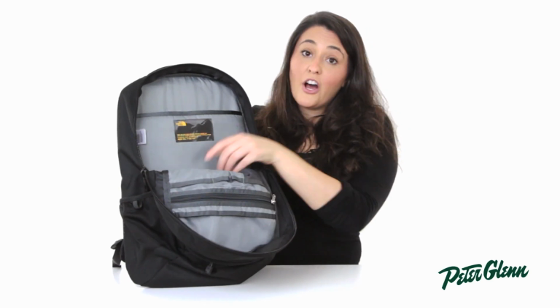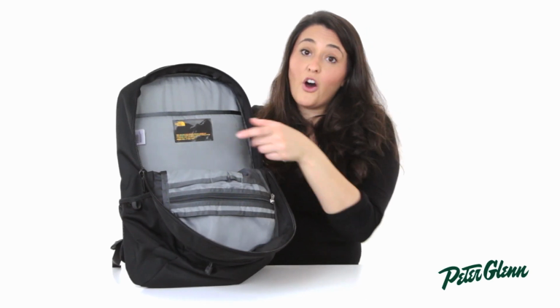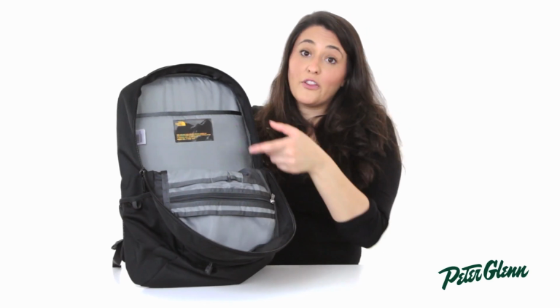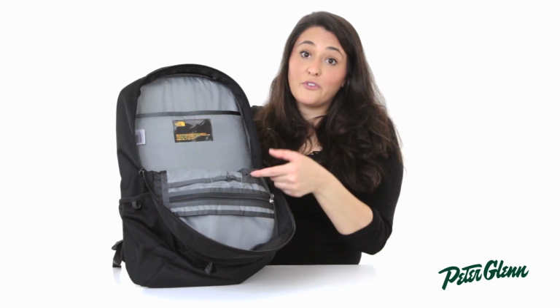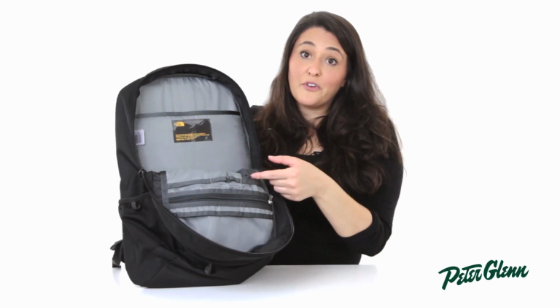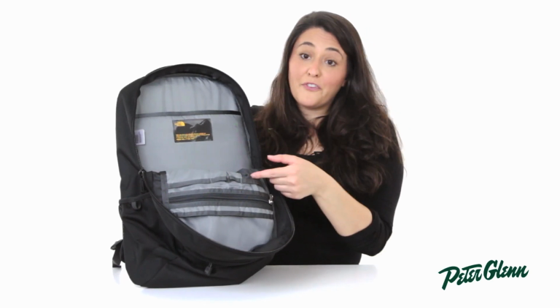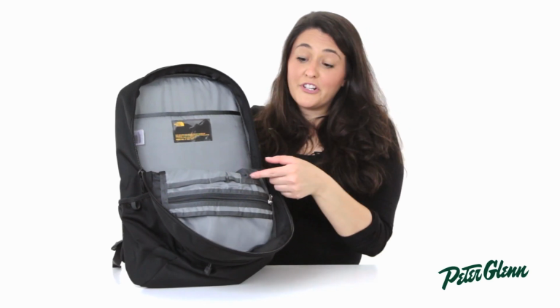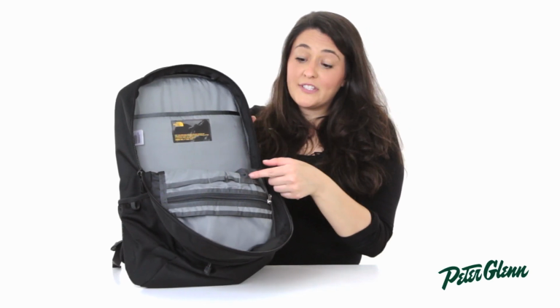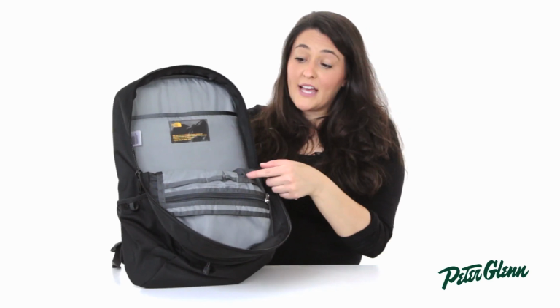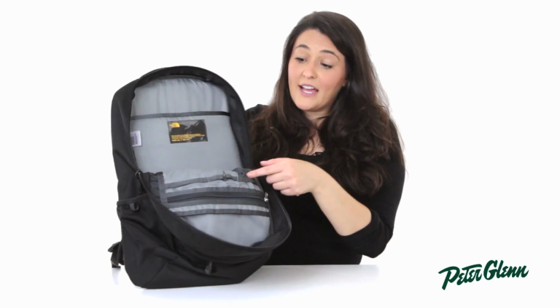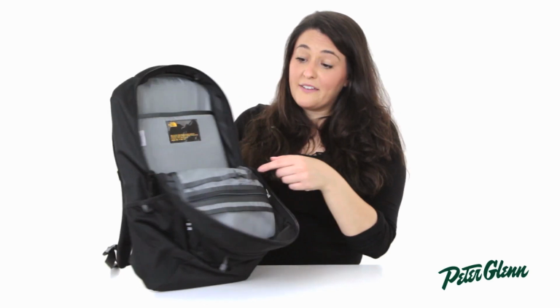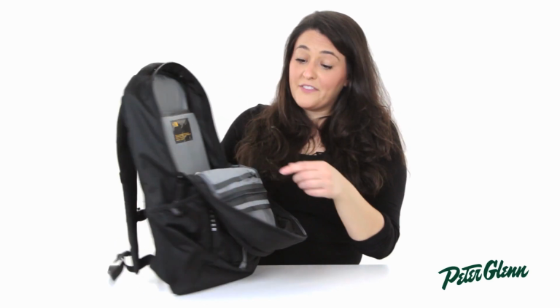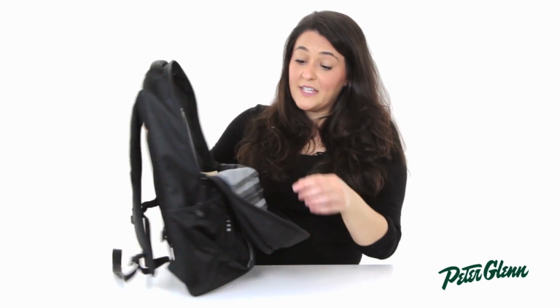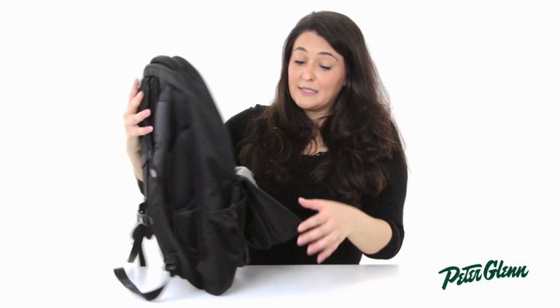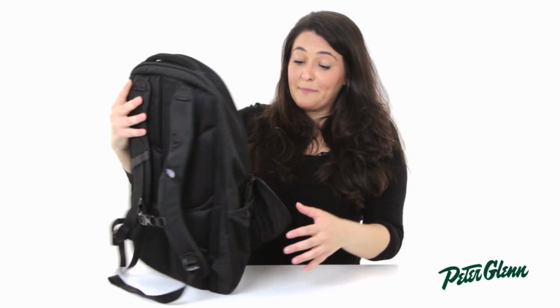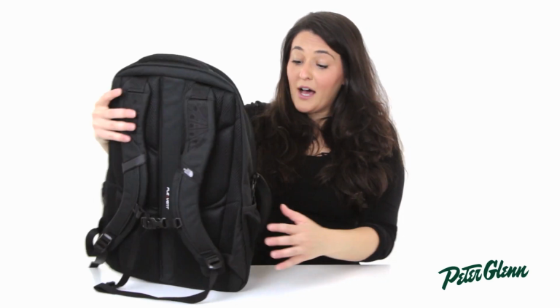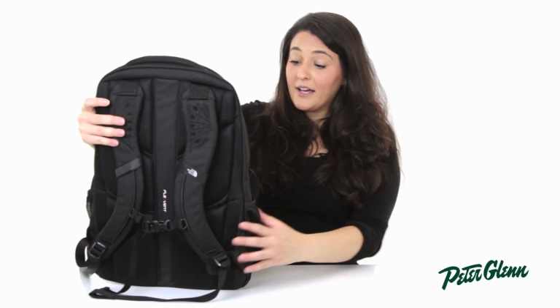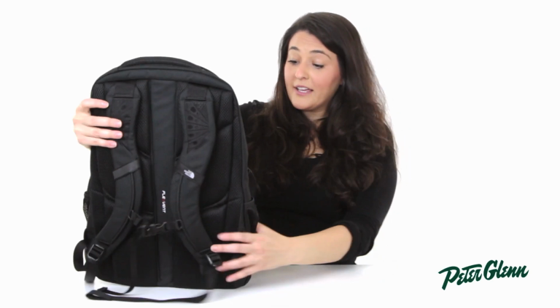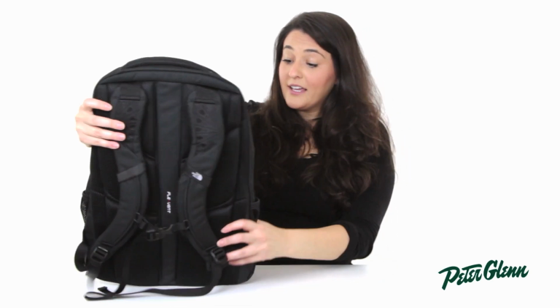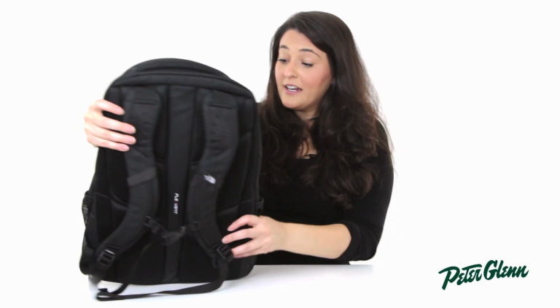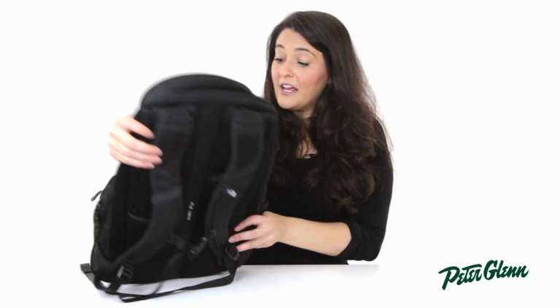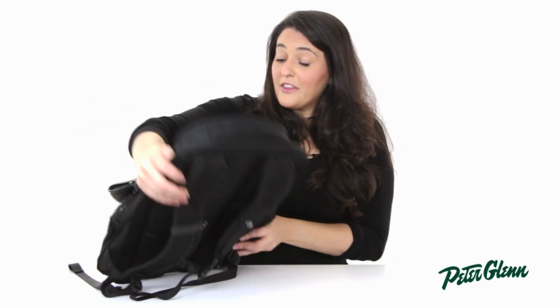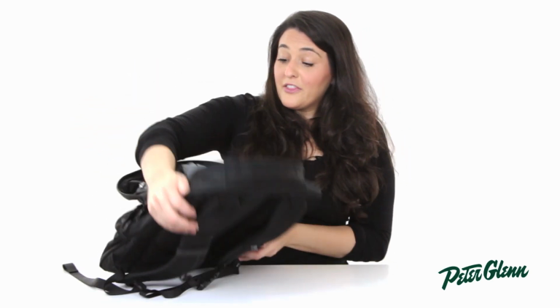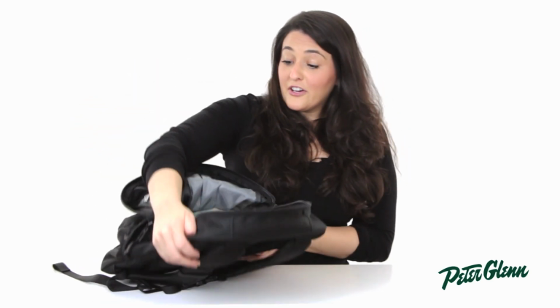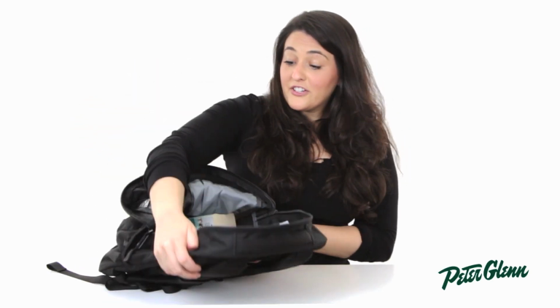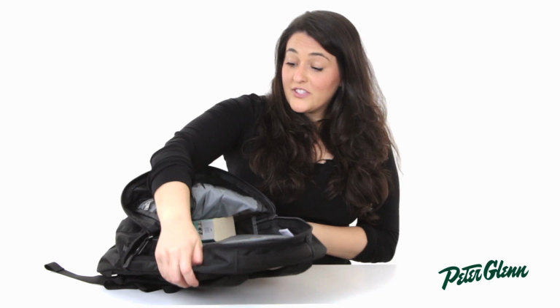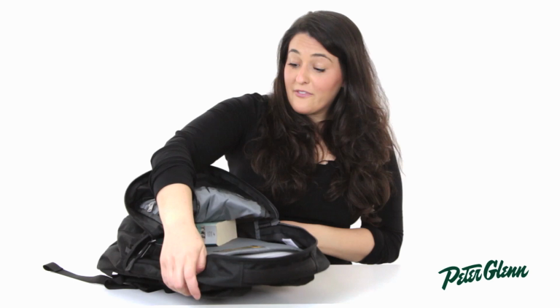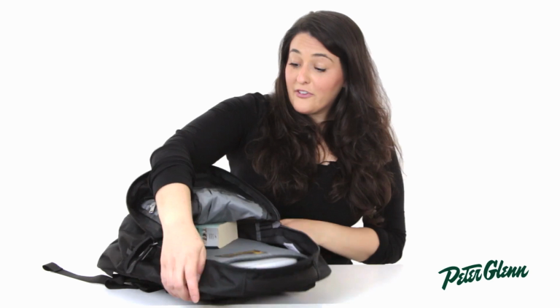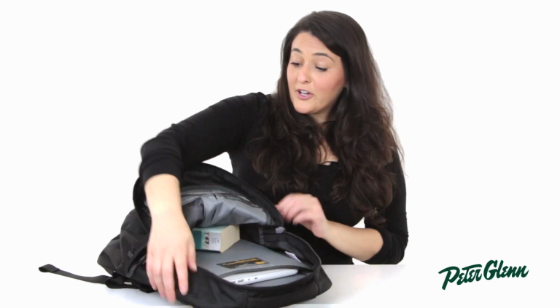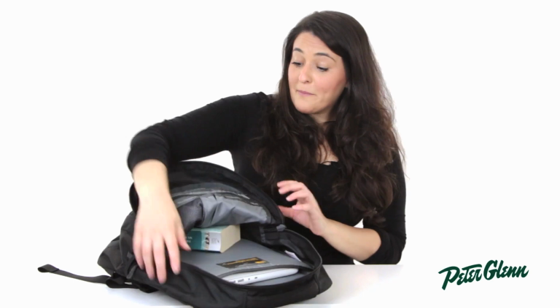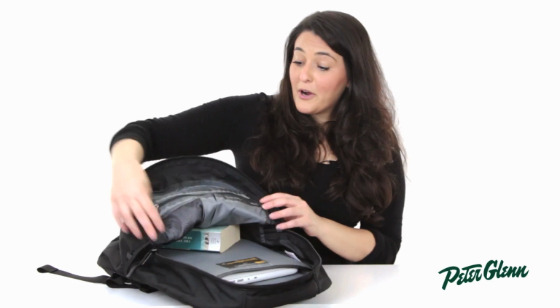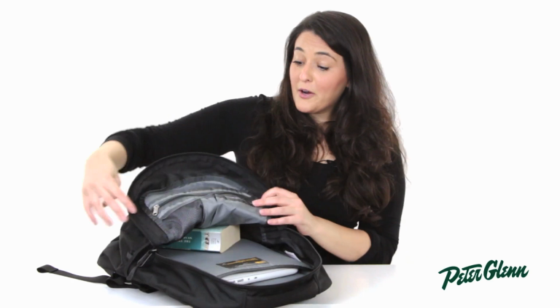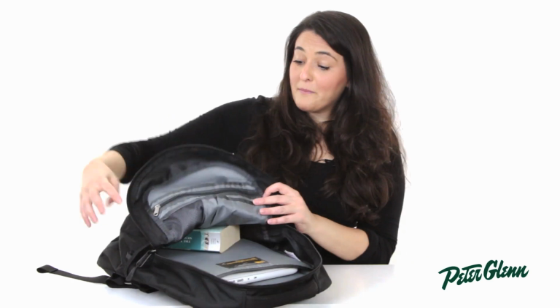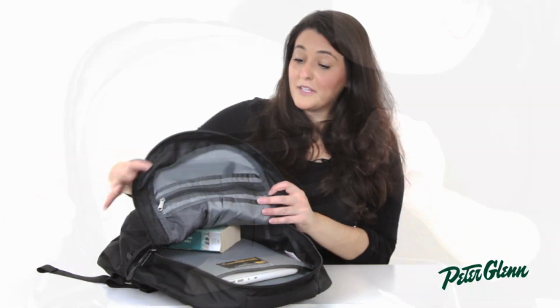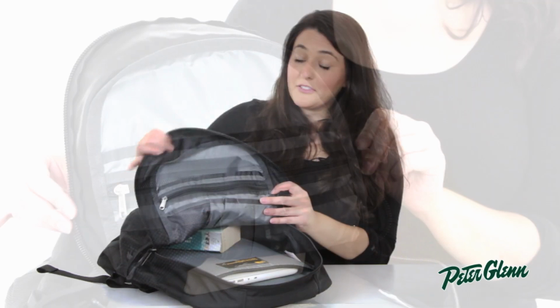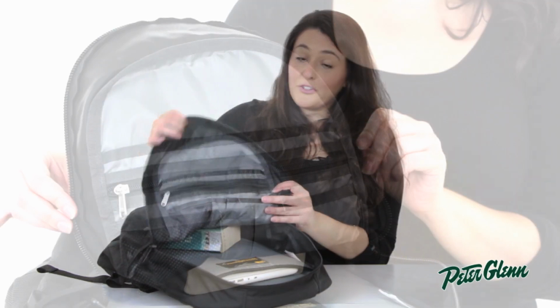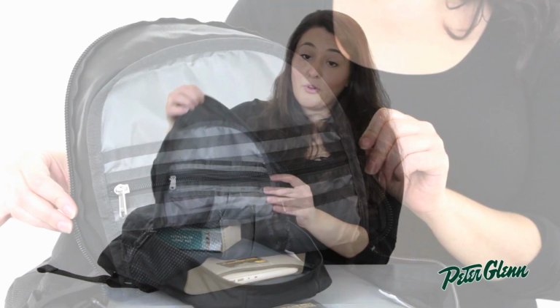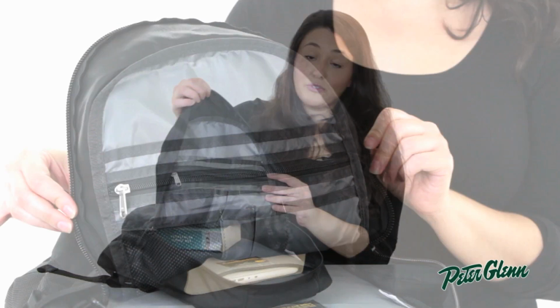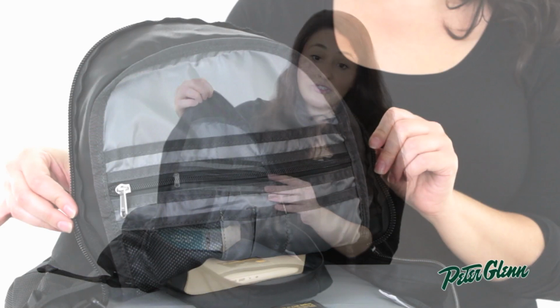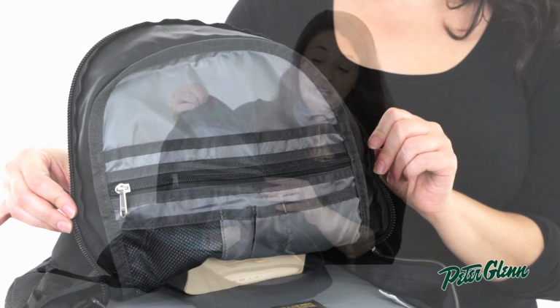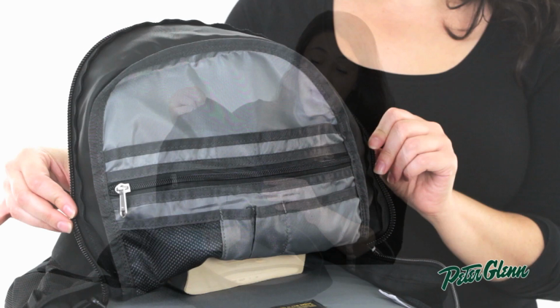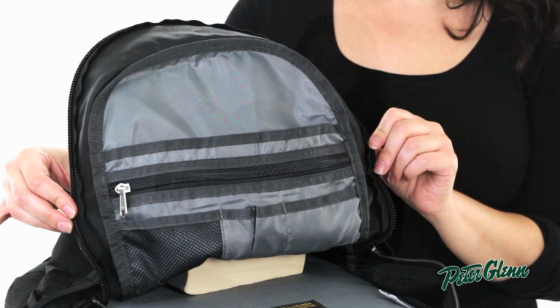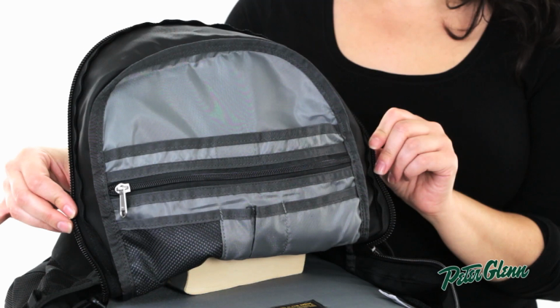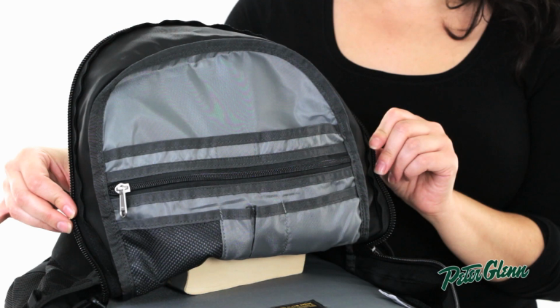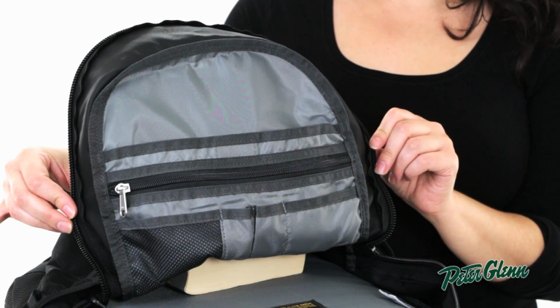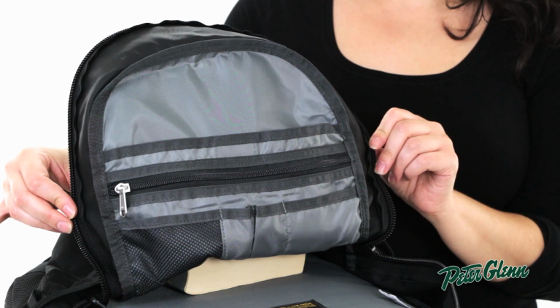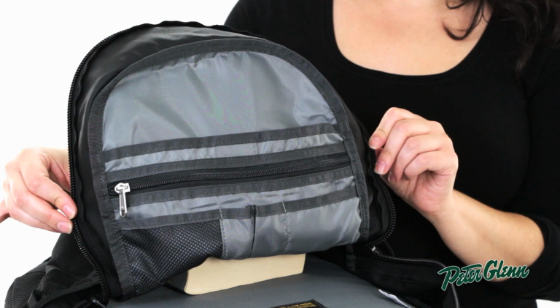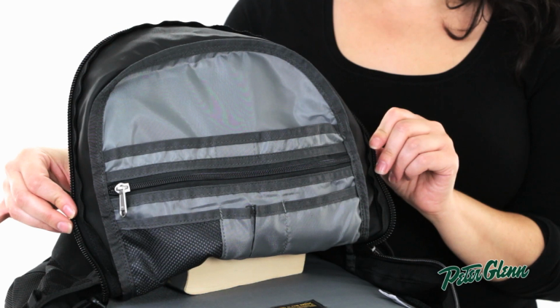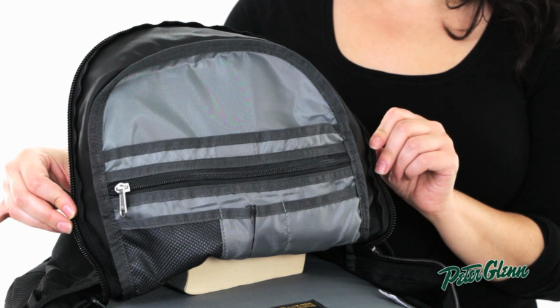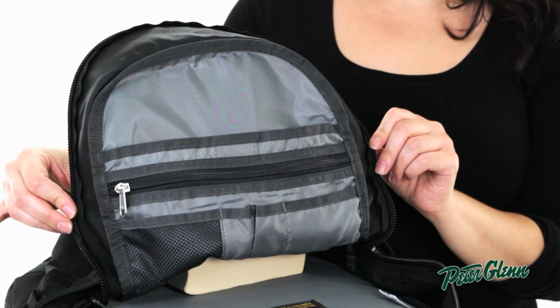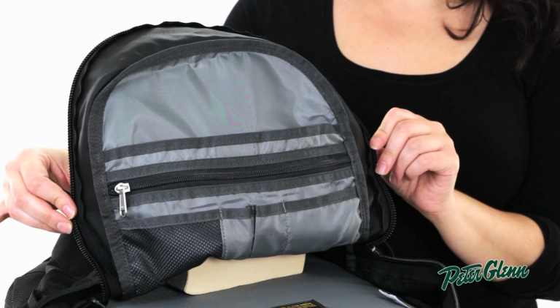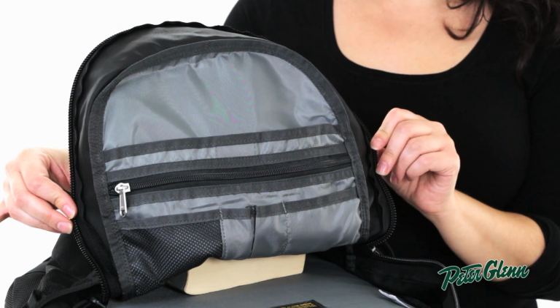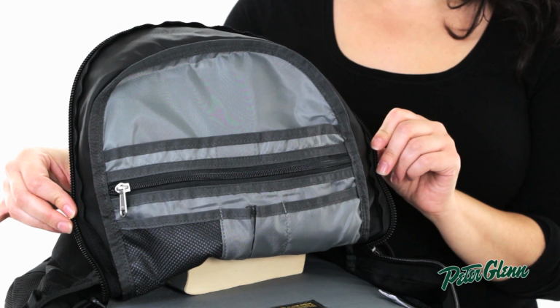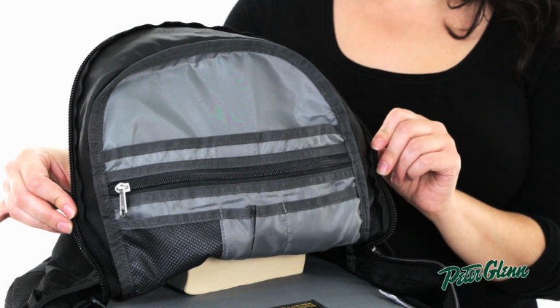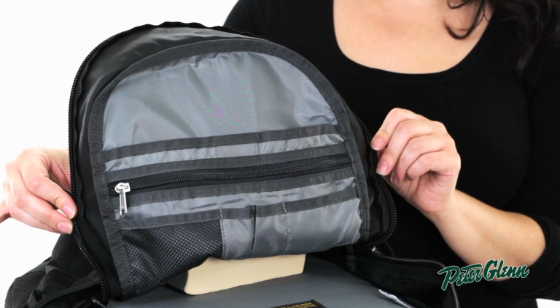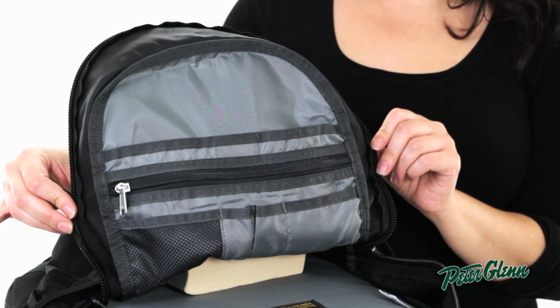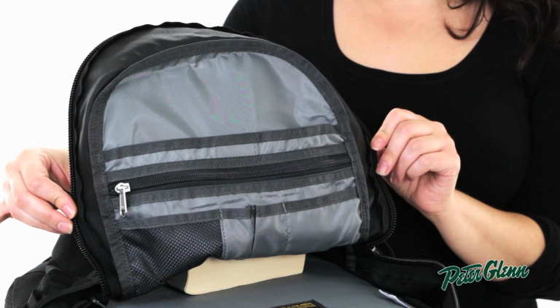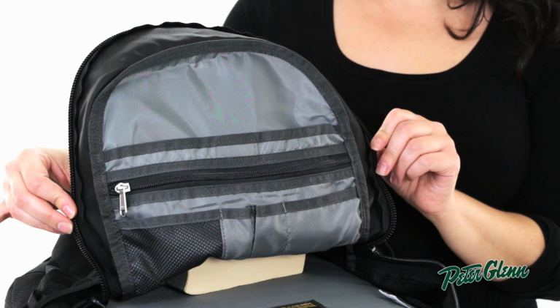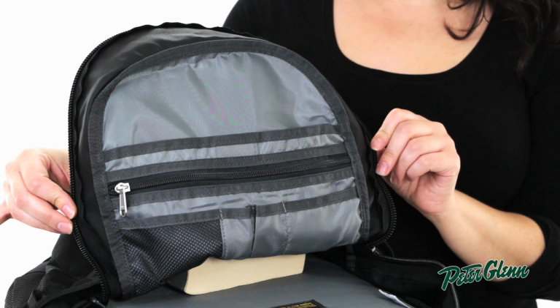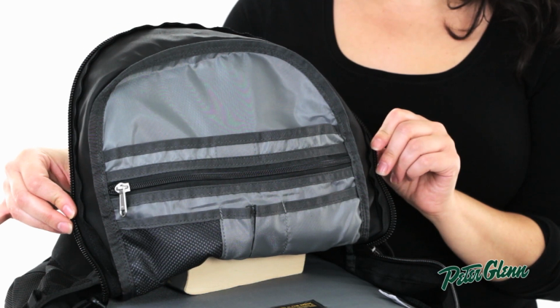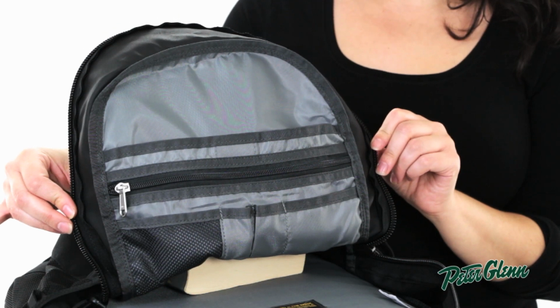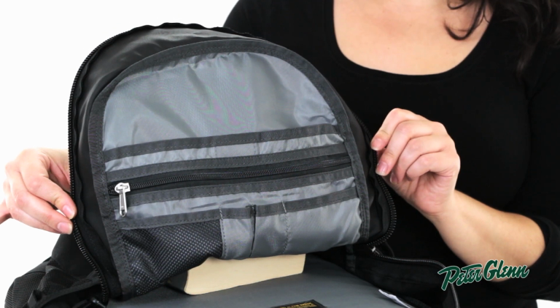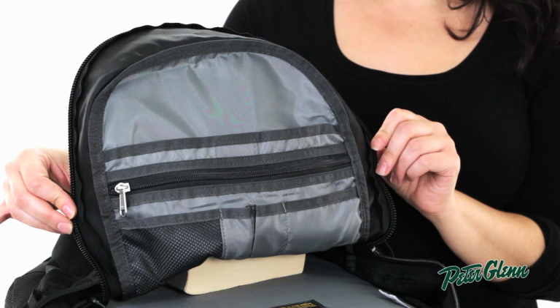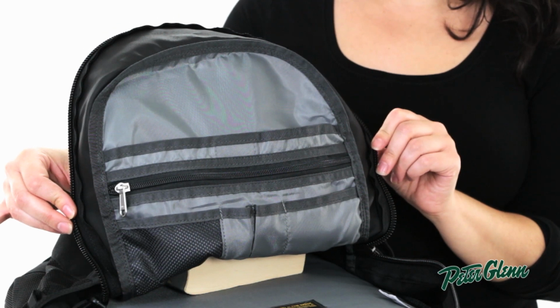On the reverse side of this pocket, there are several compartments to hold your tablet, your pens, your cell phone or your keys.